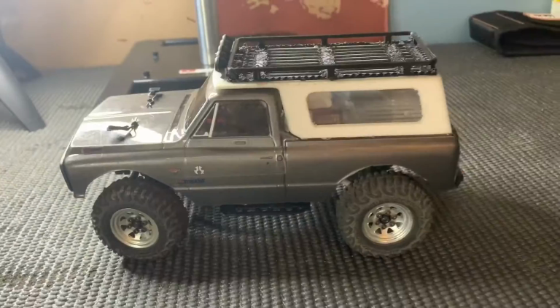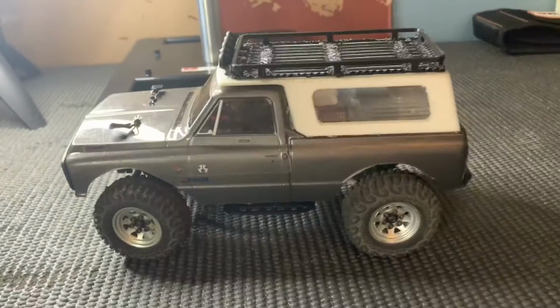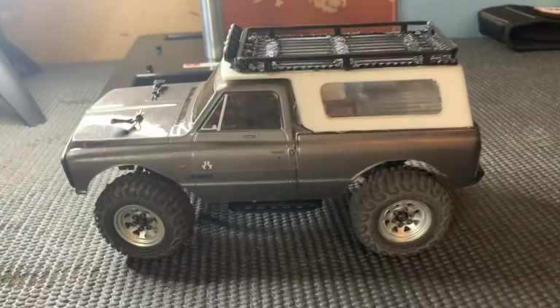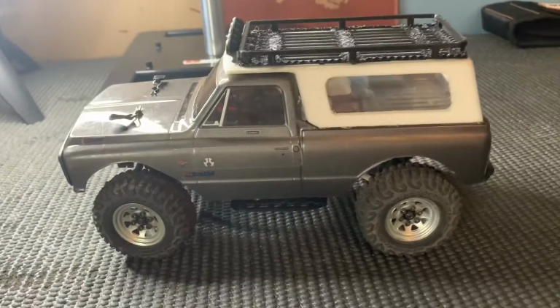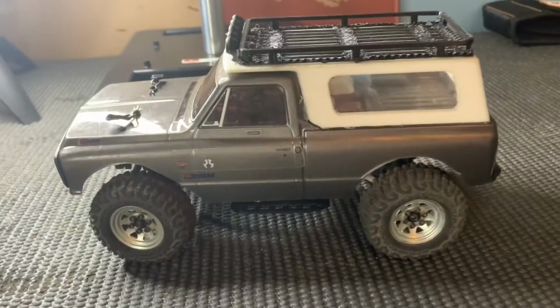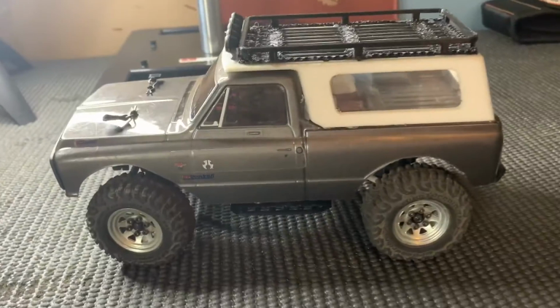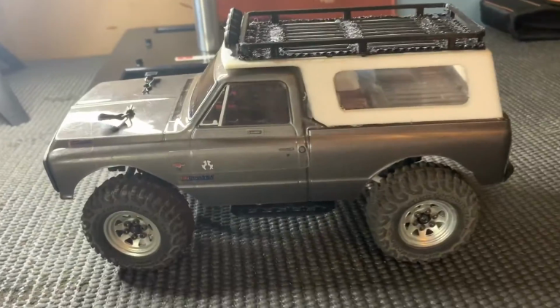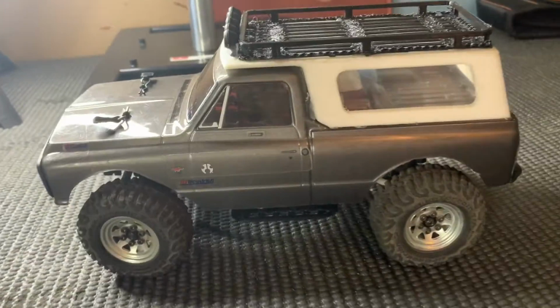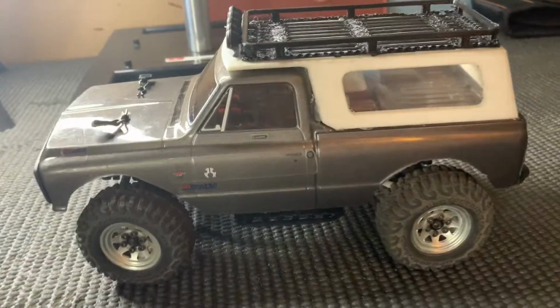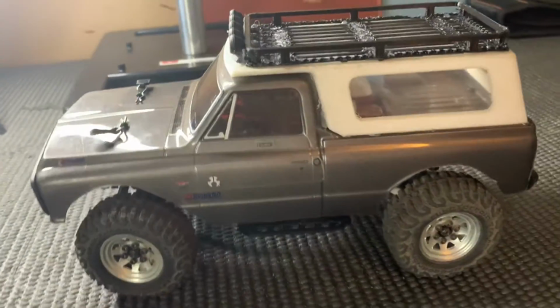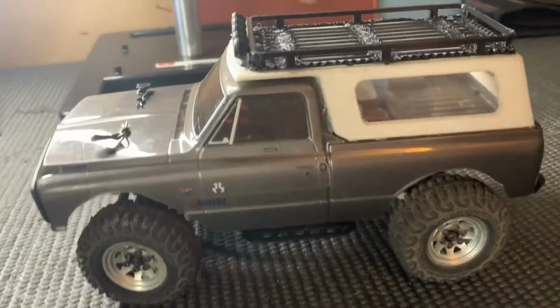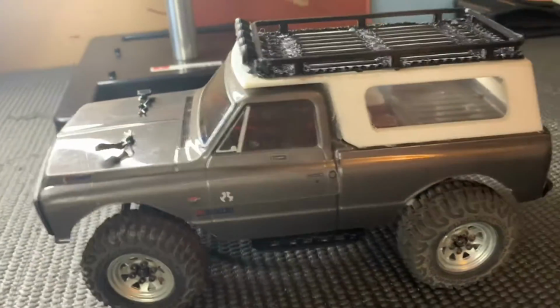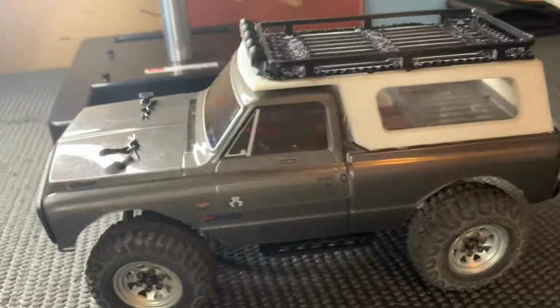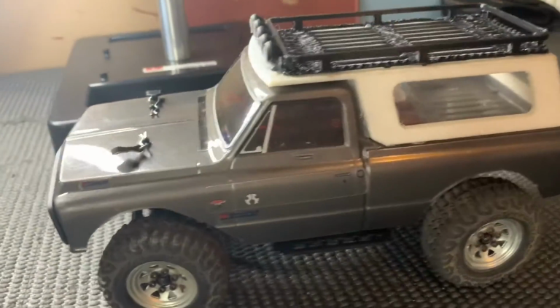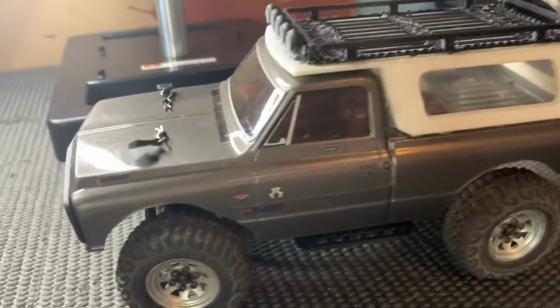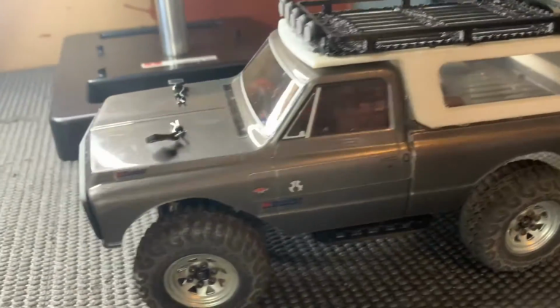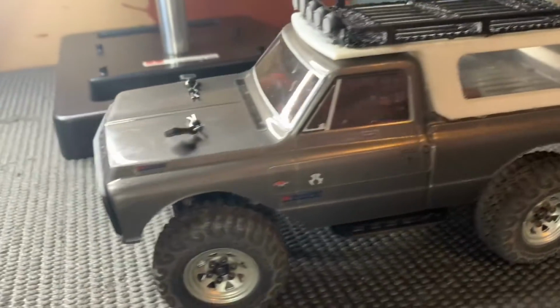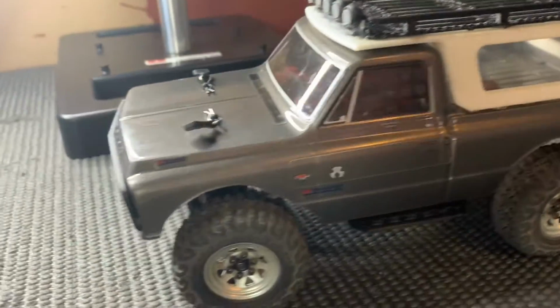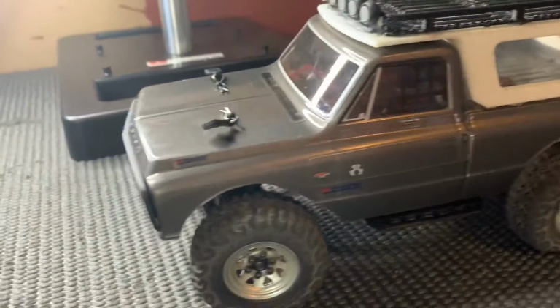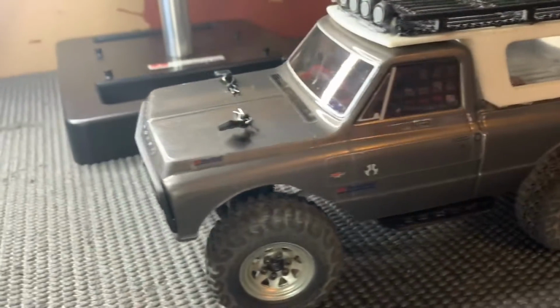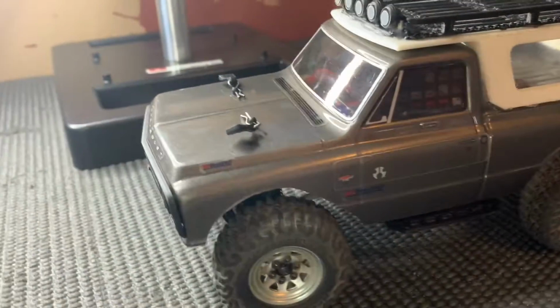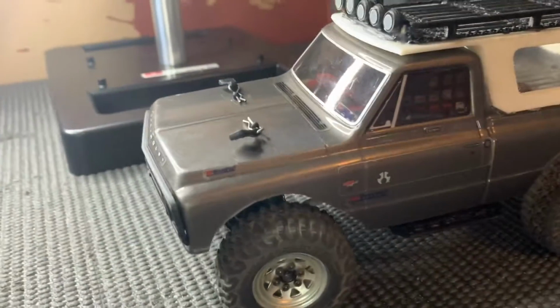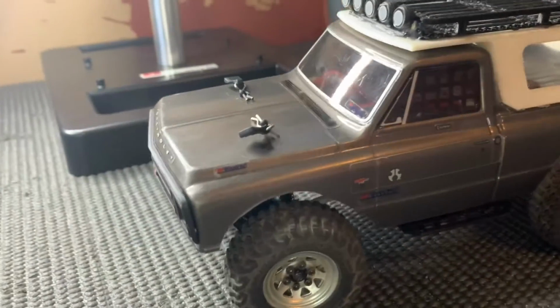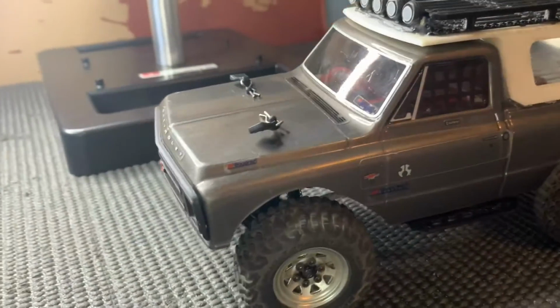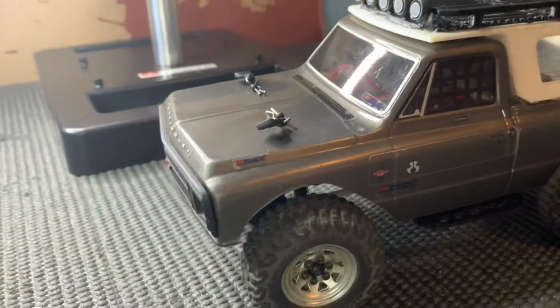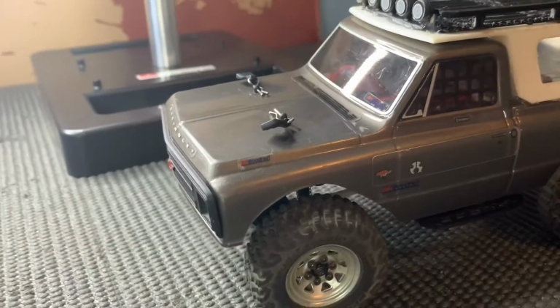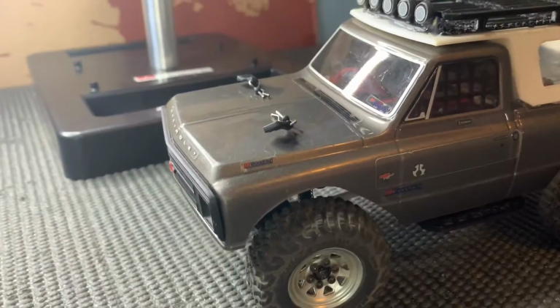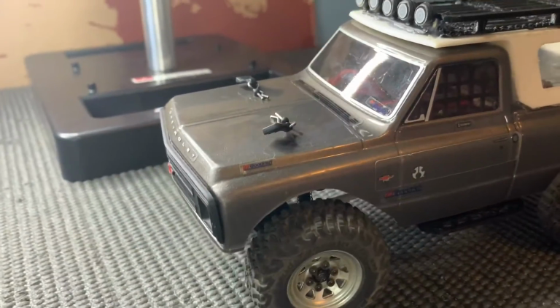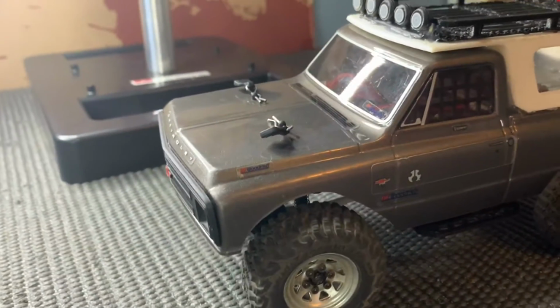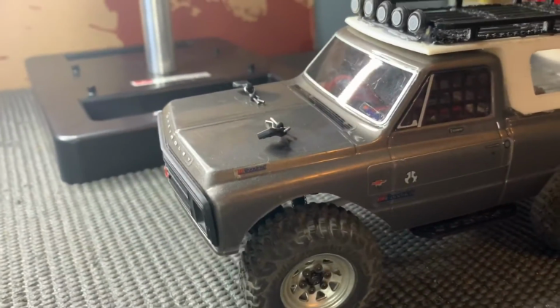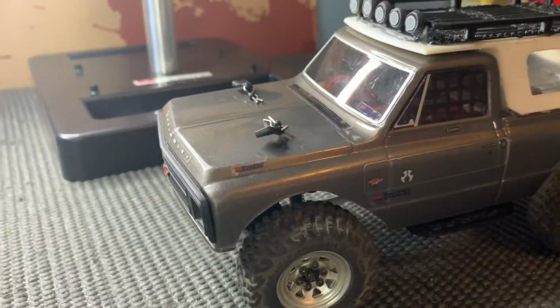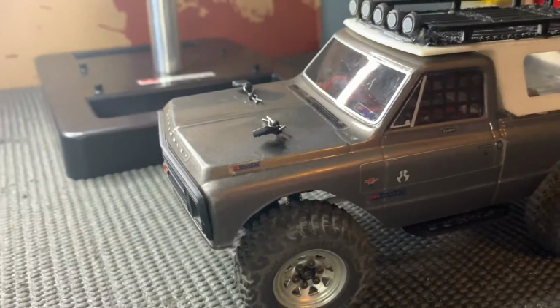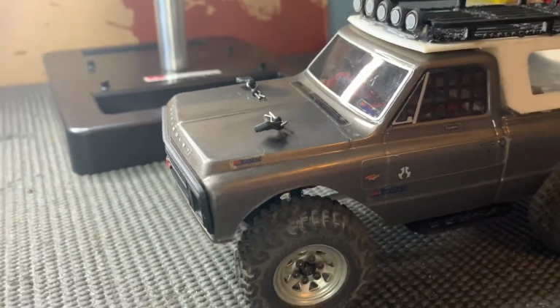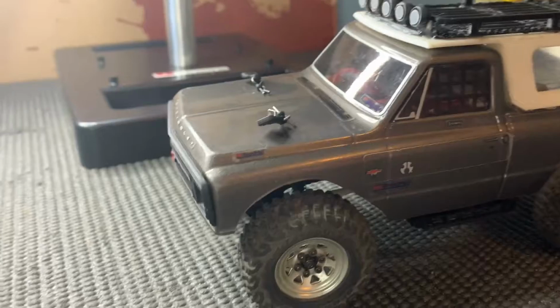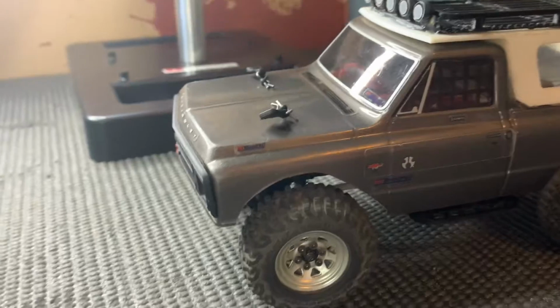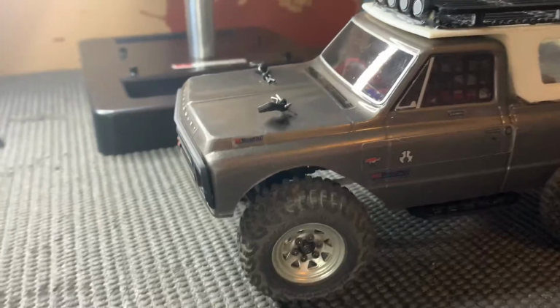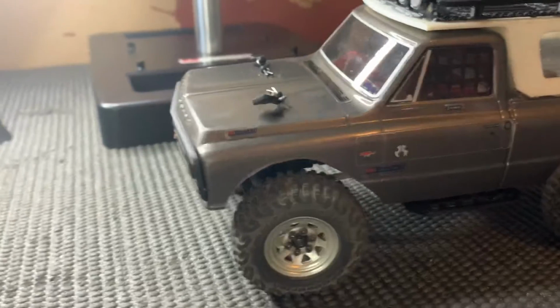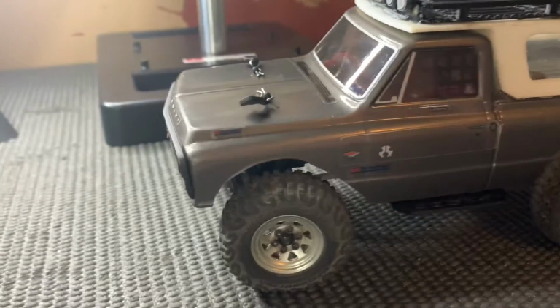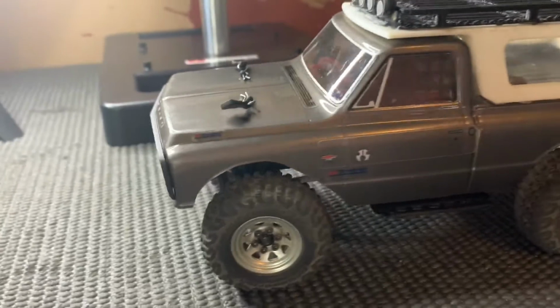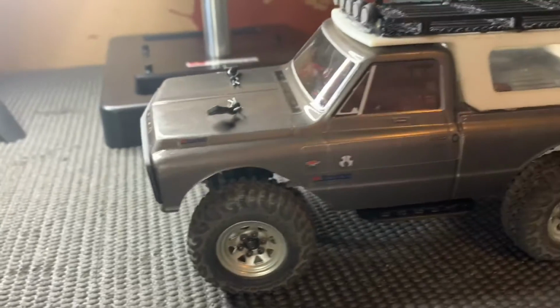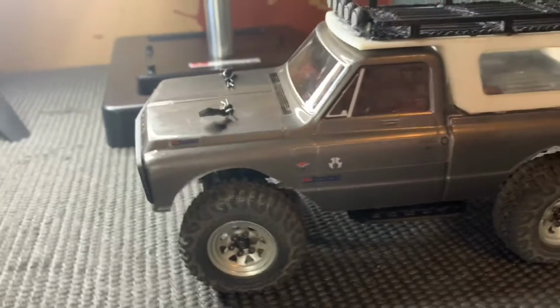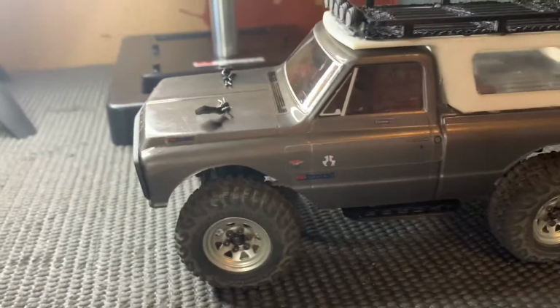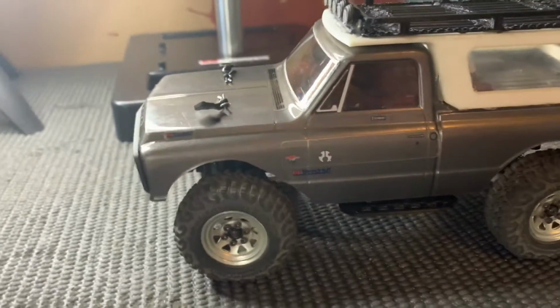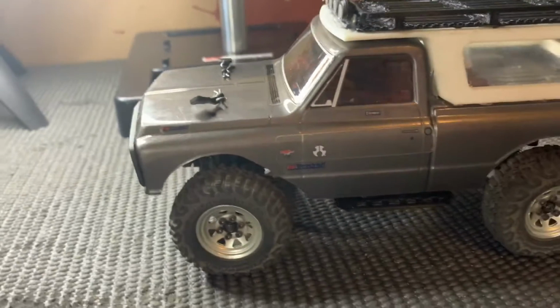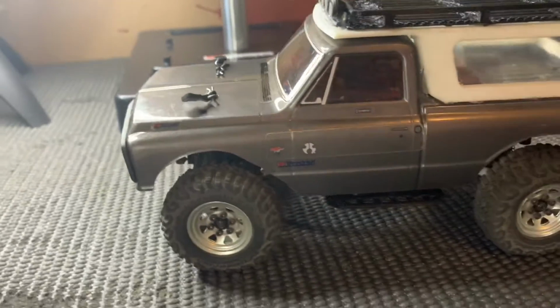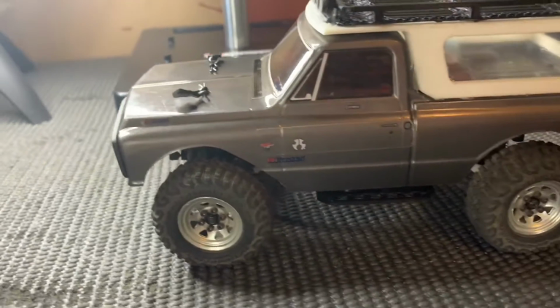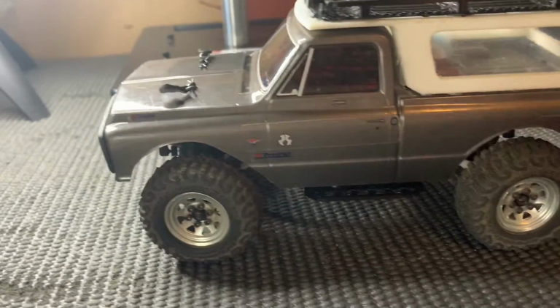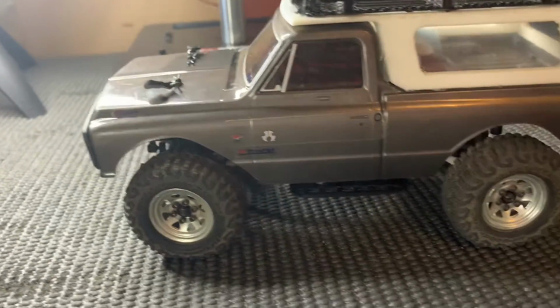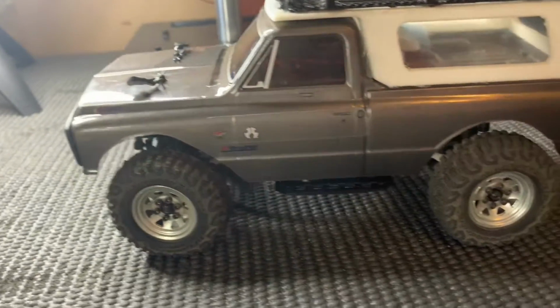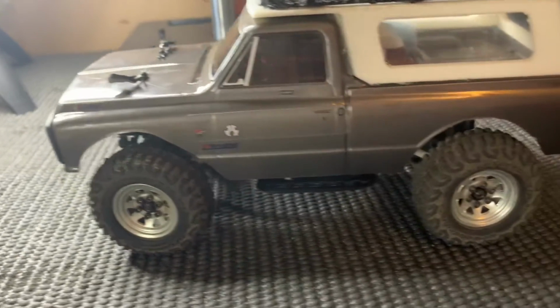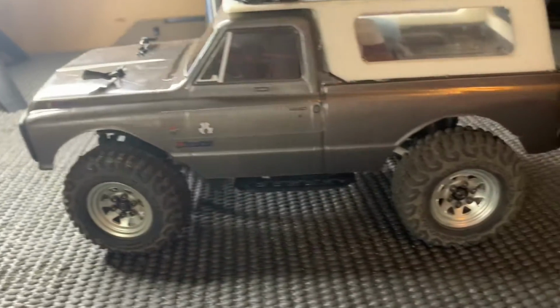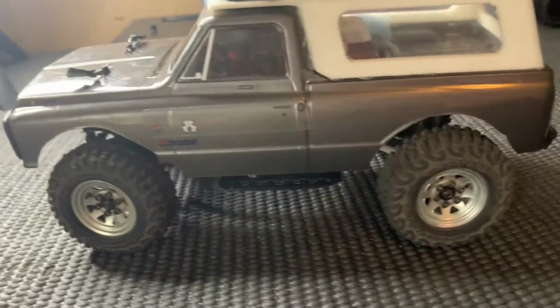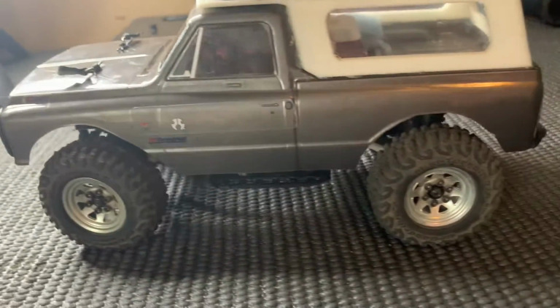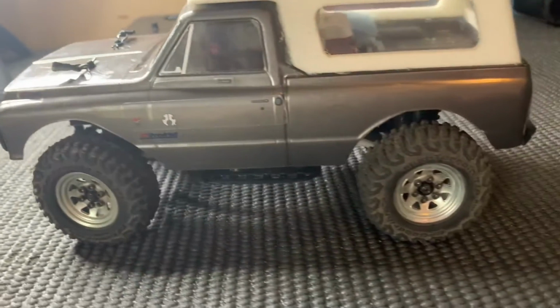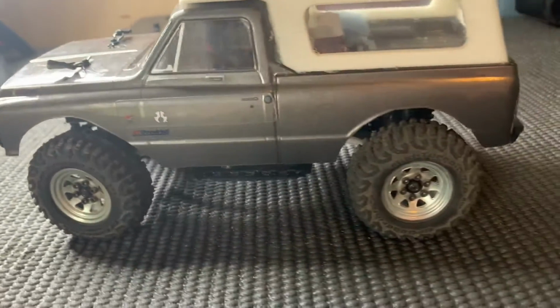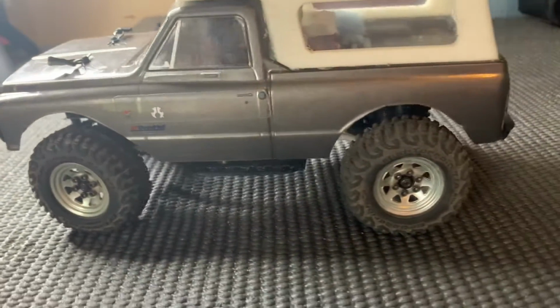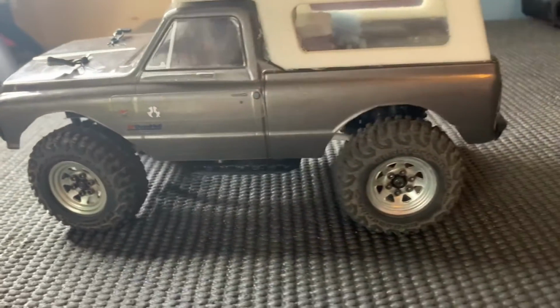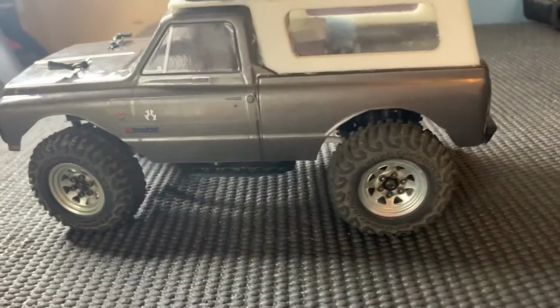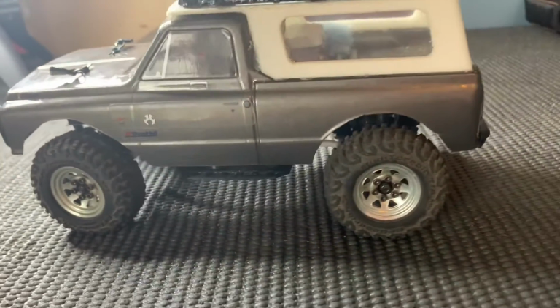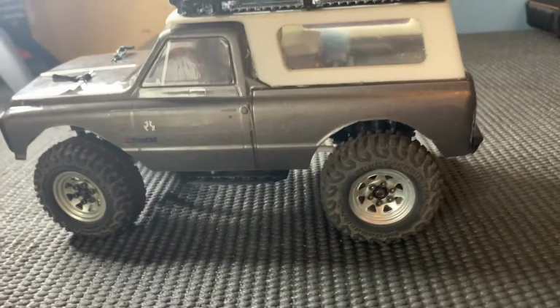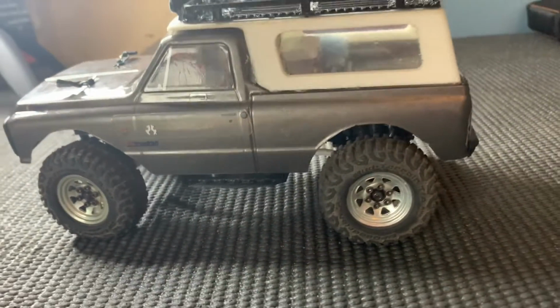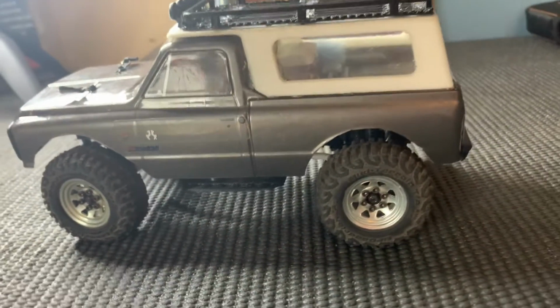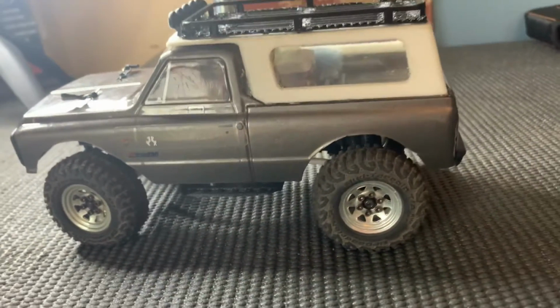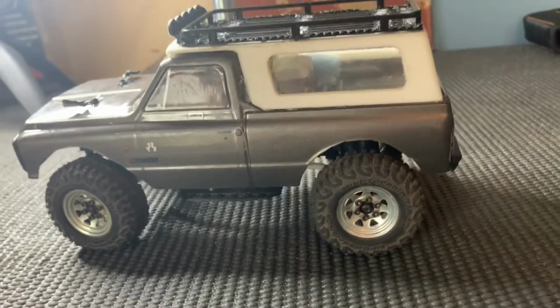So today I'm just going to be showing you what he has 3D printed for me and what changes I have done on my STX24.